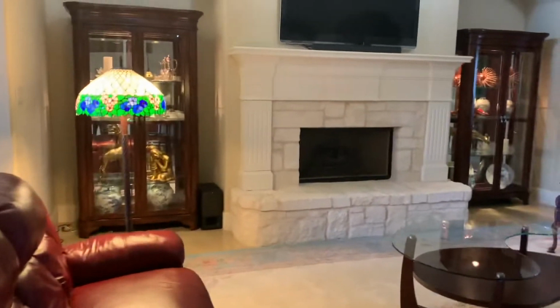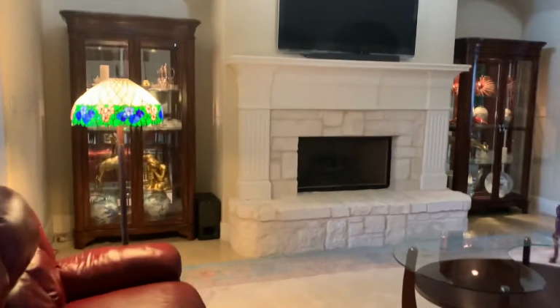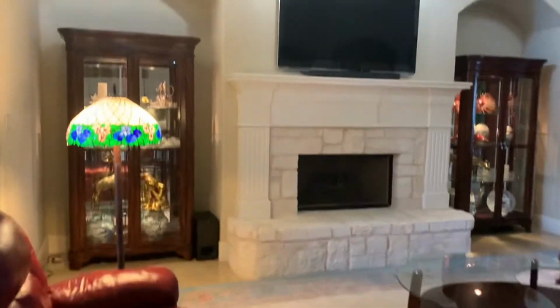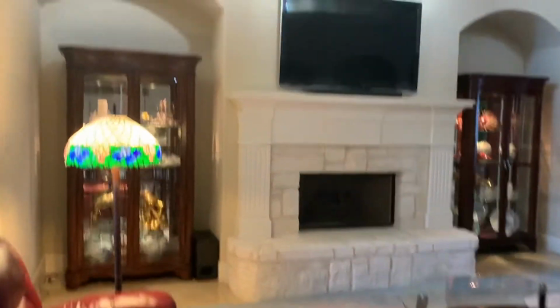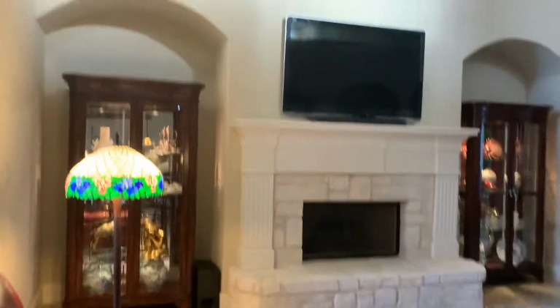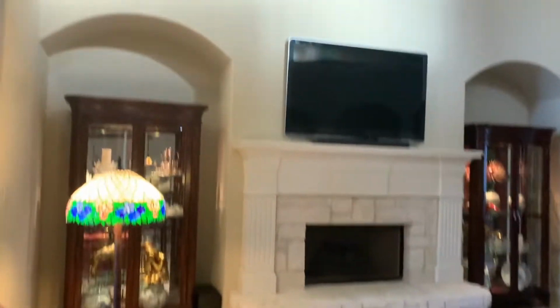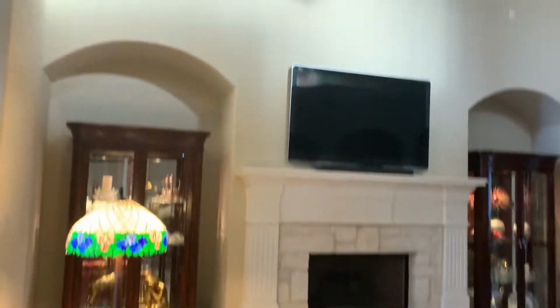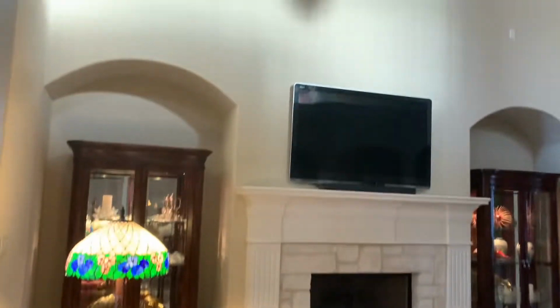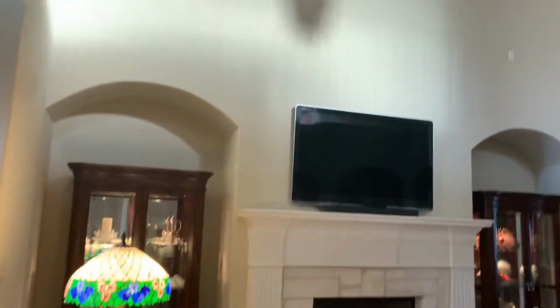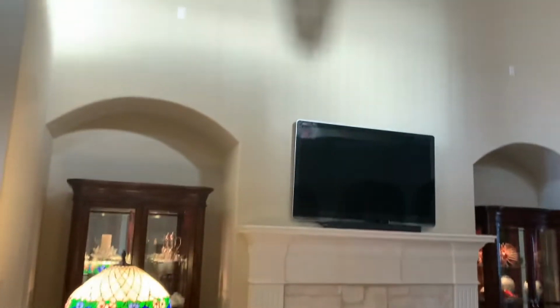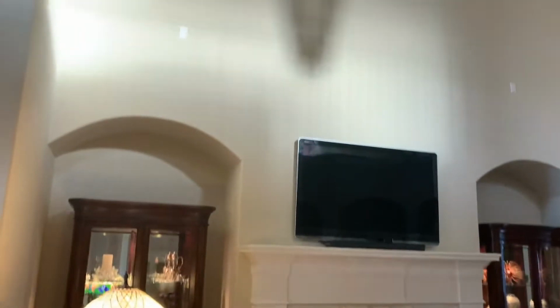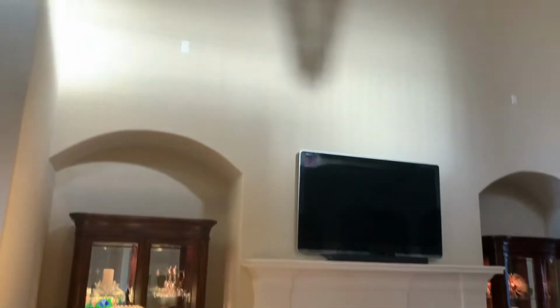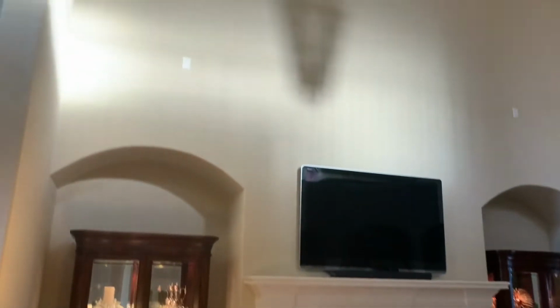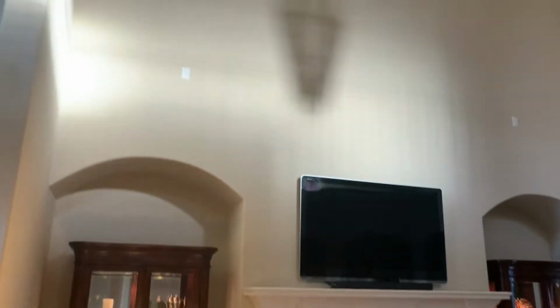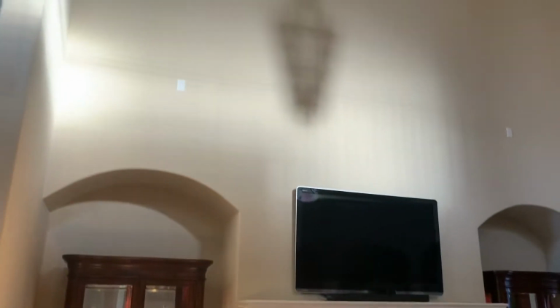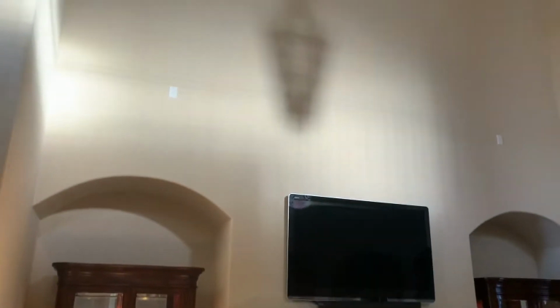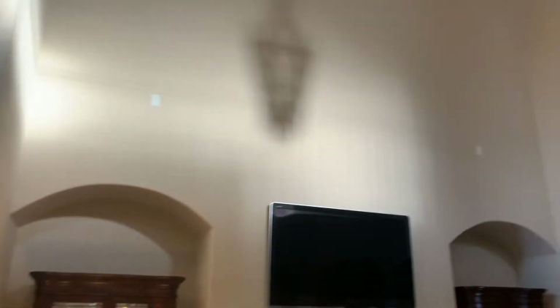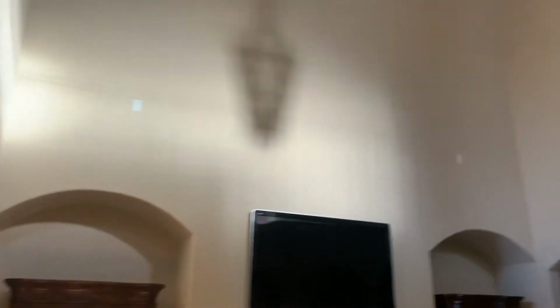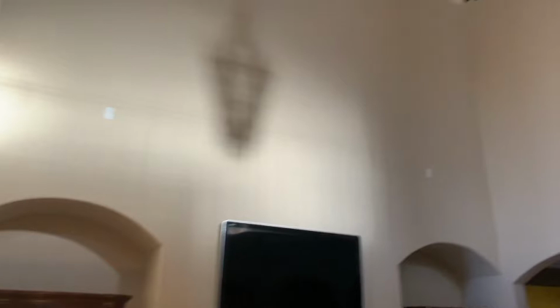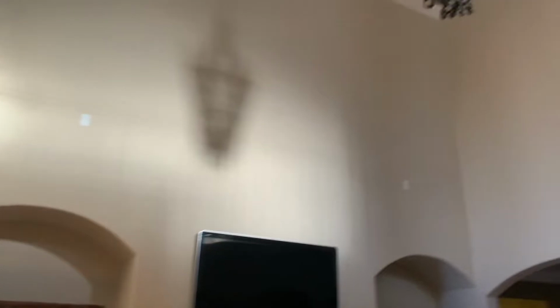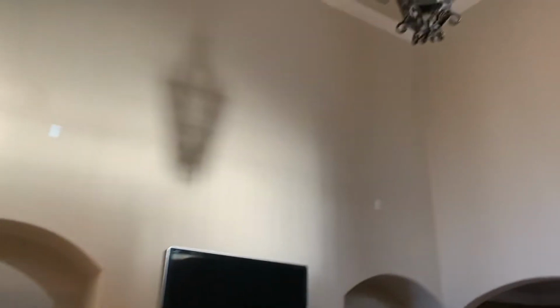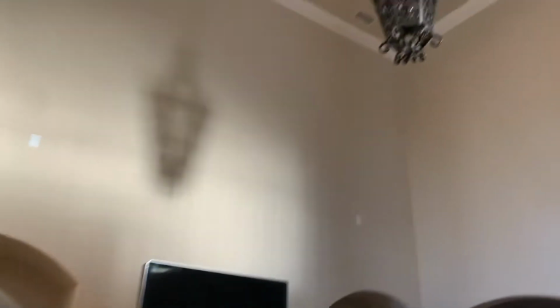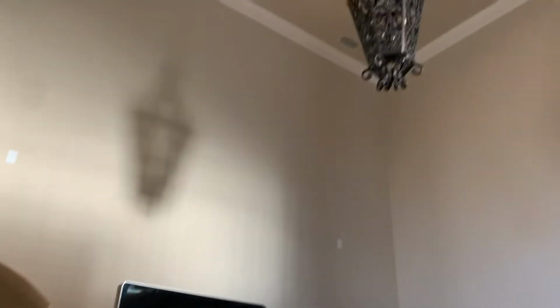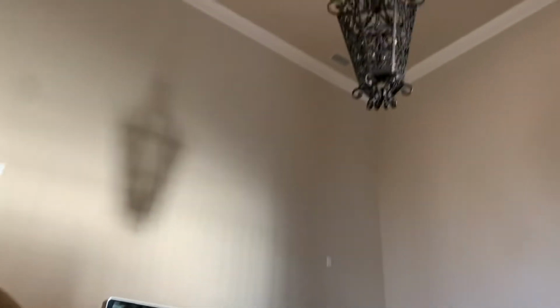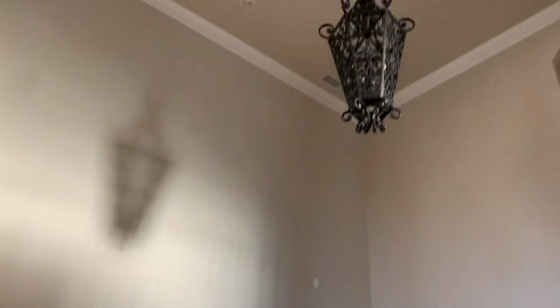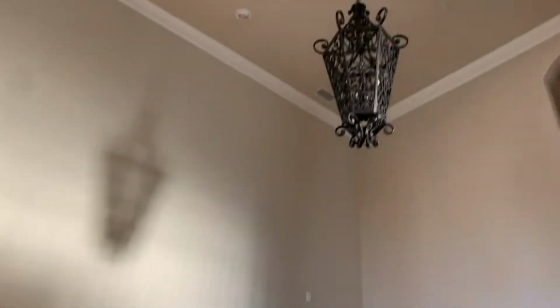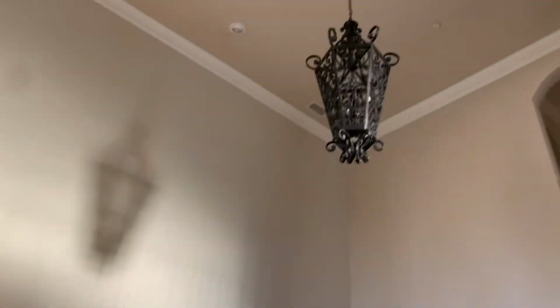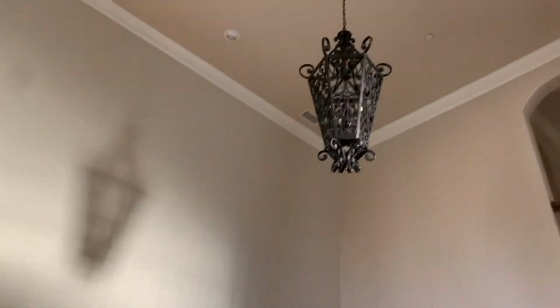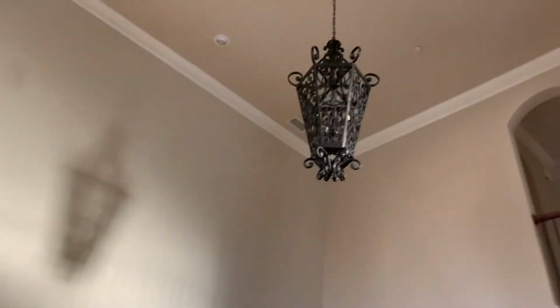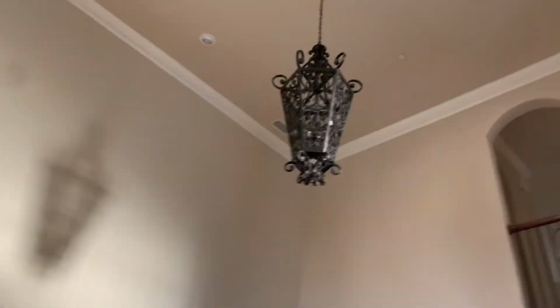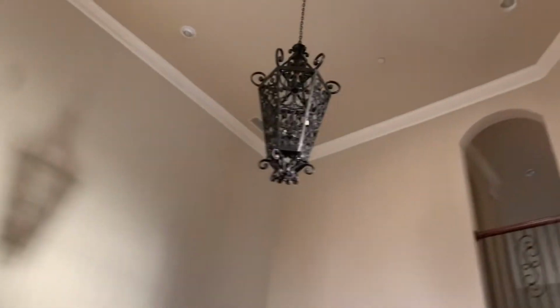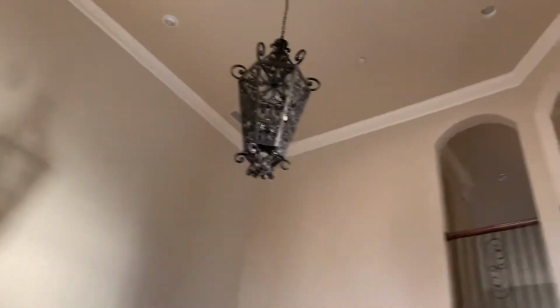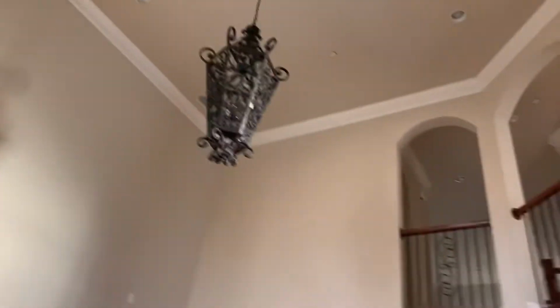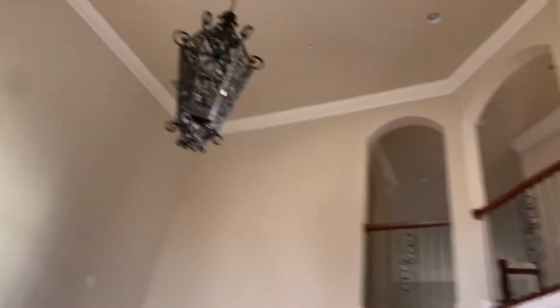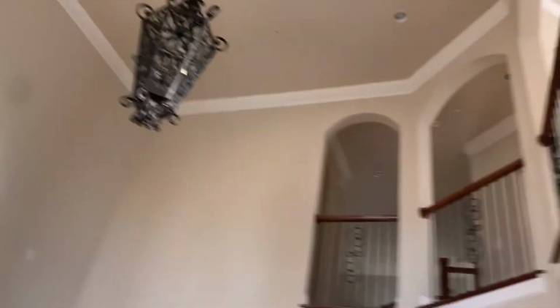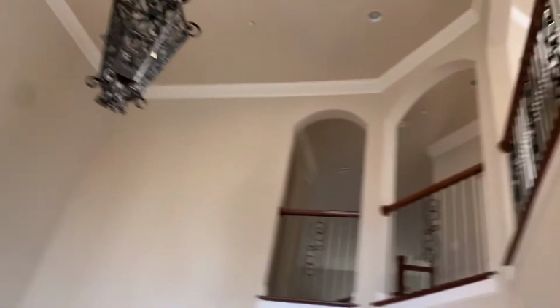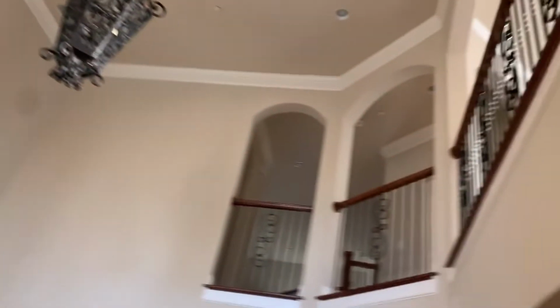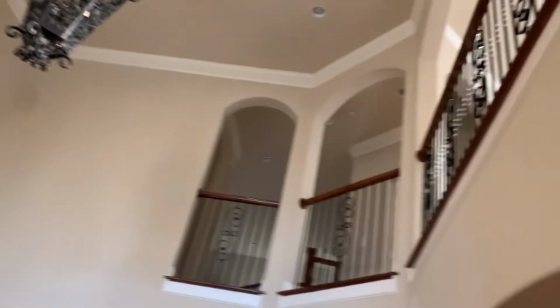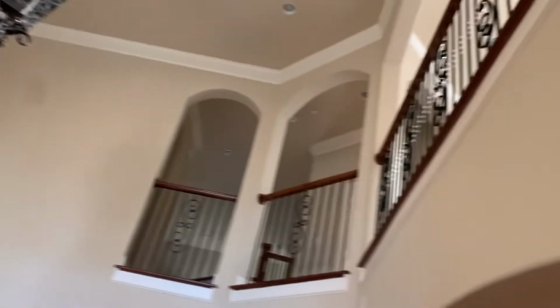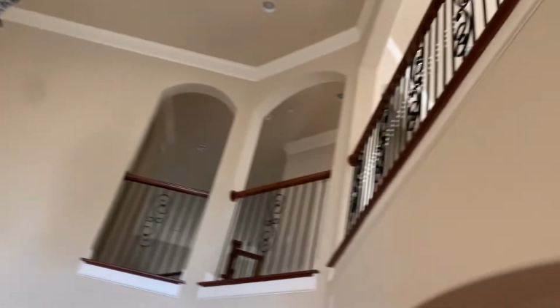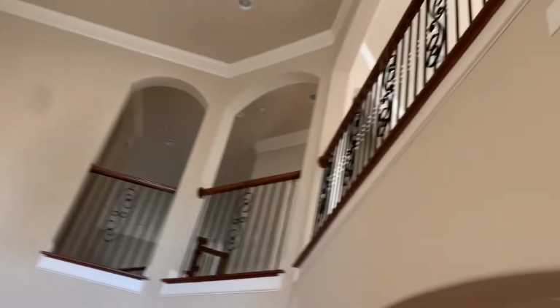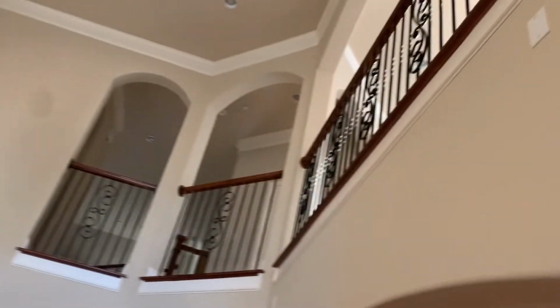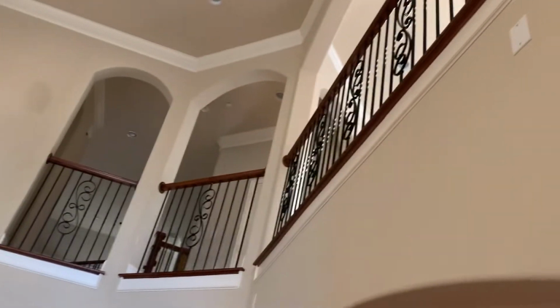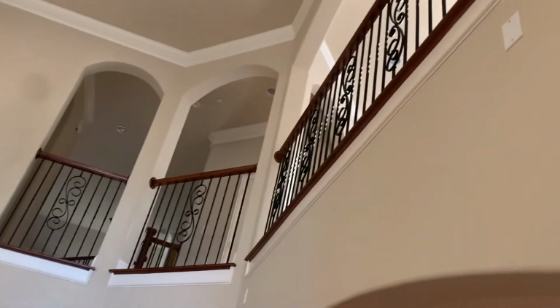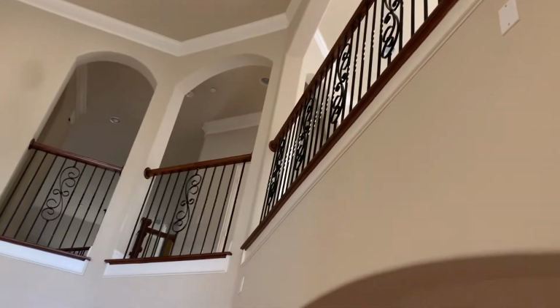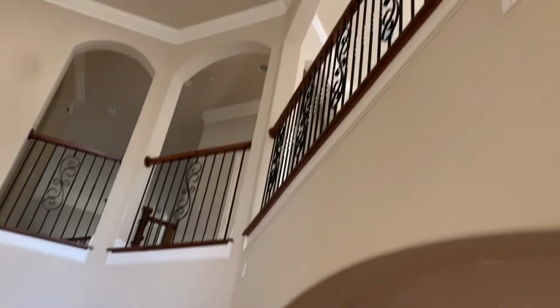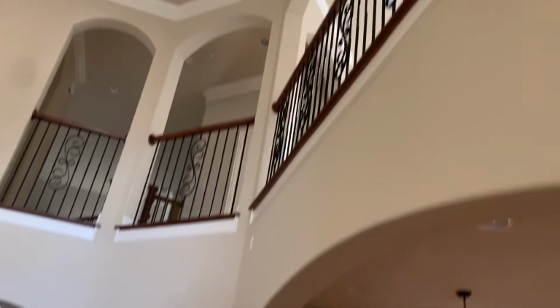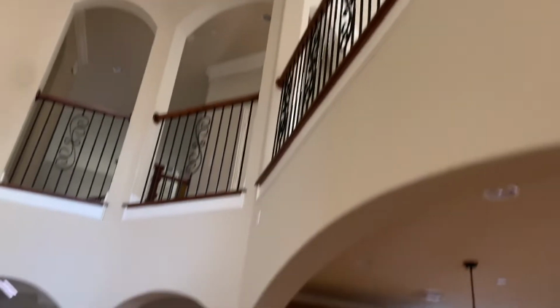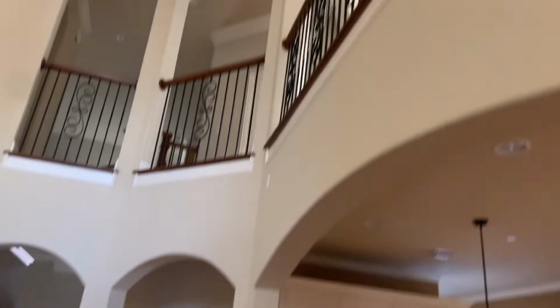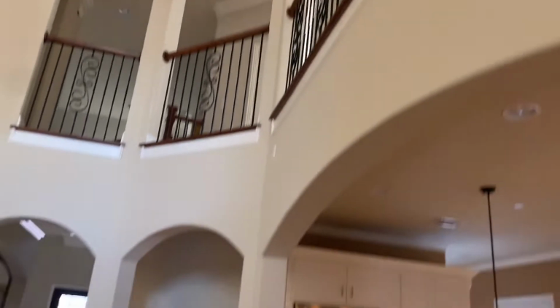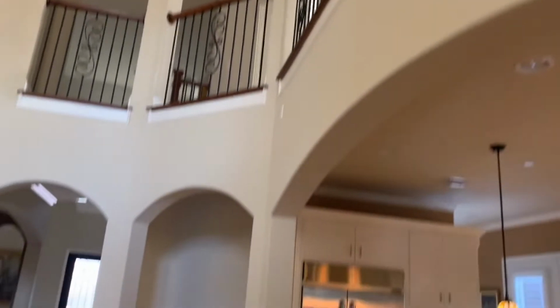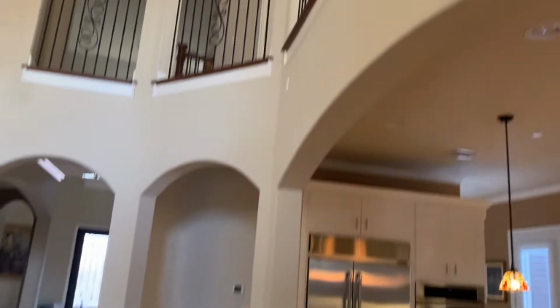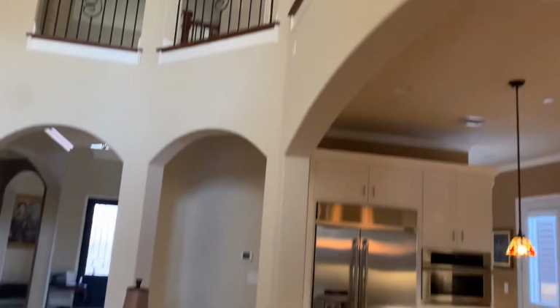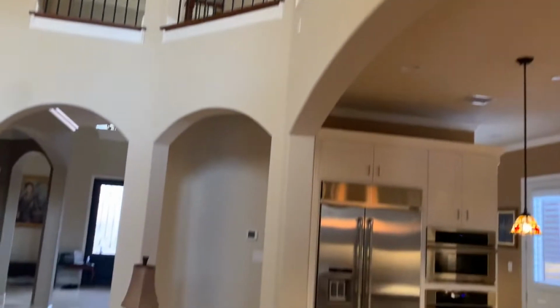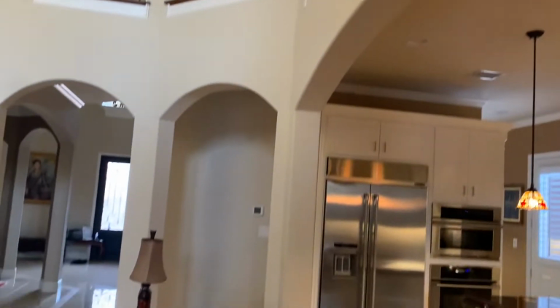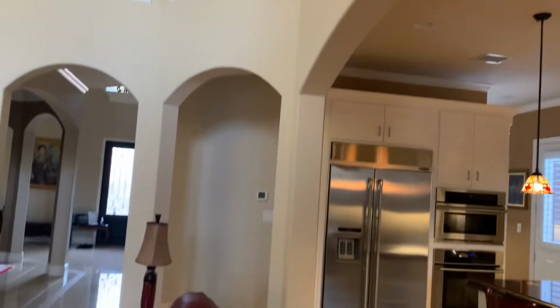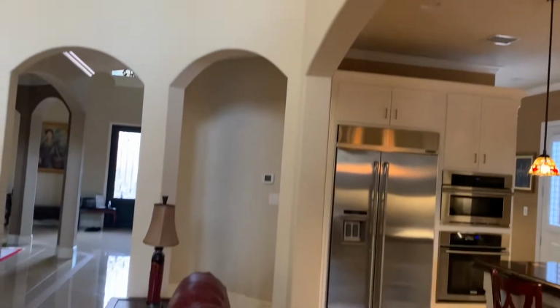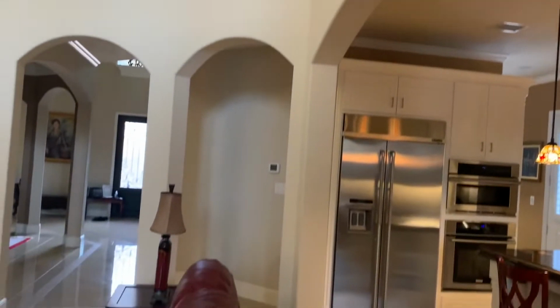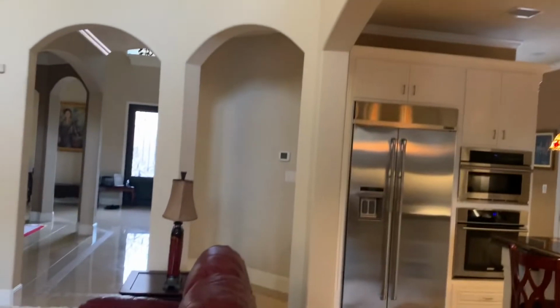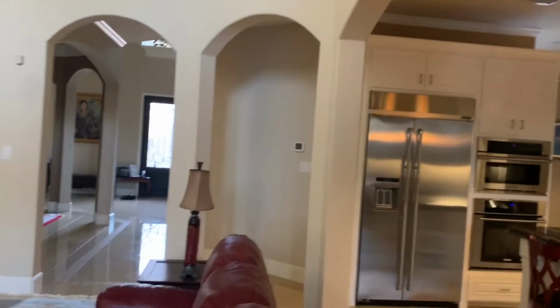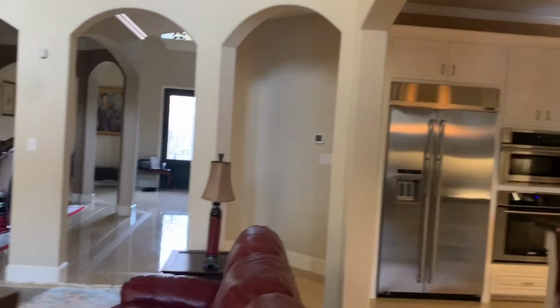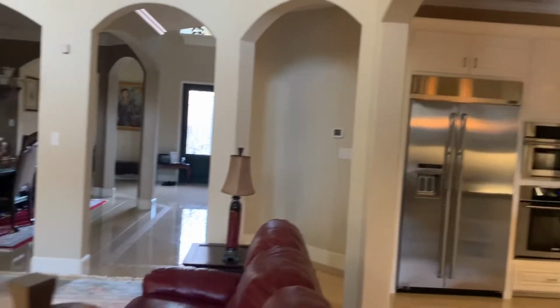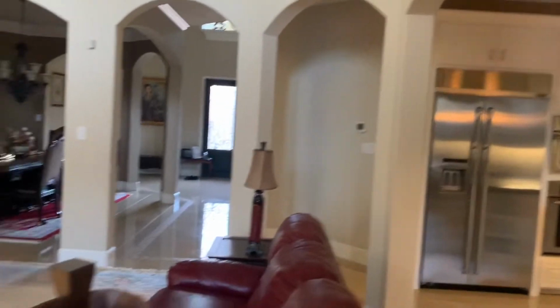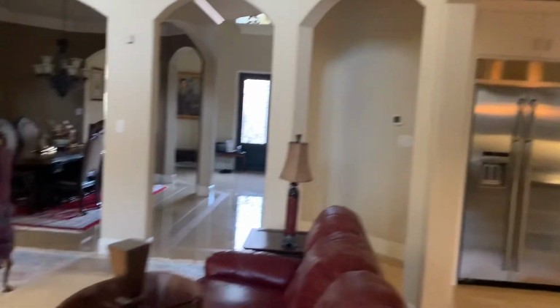Family room is wired and it looks up and over to the game room.